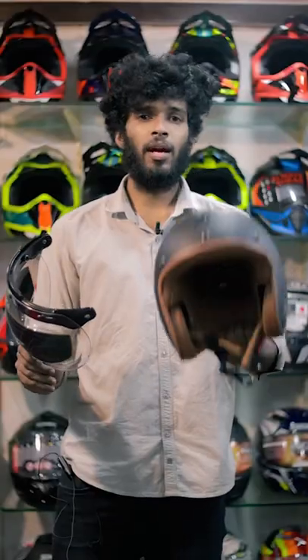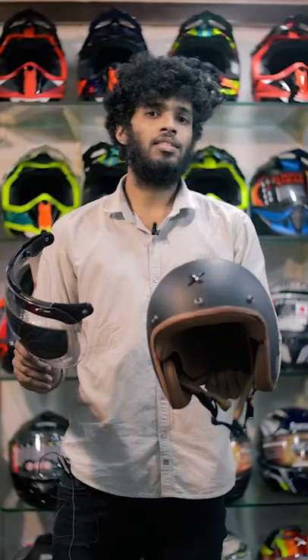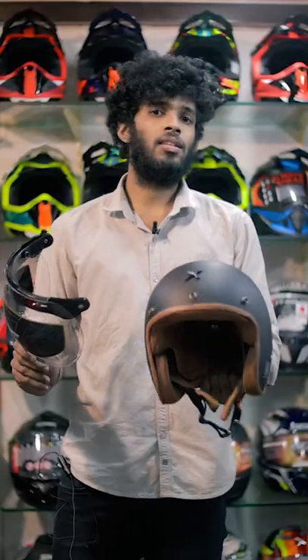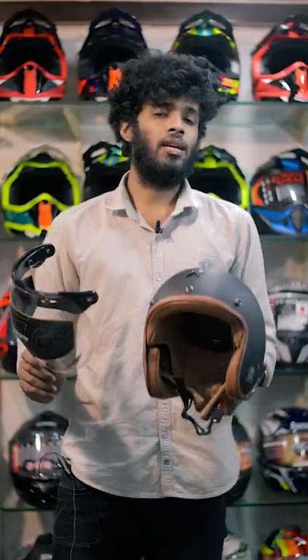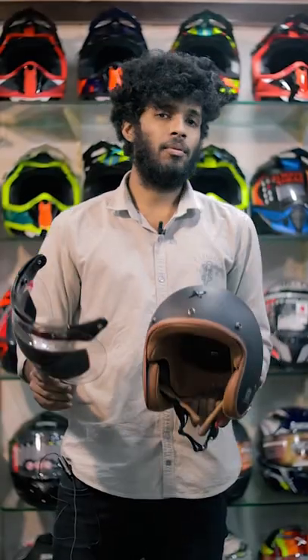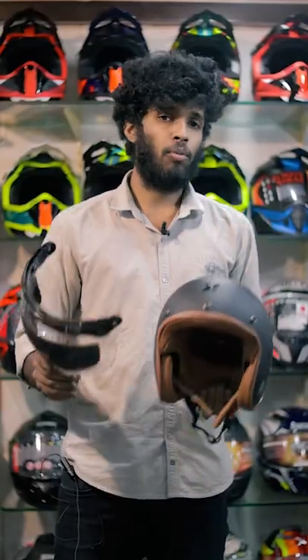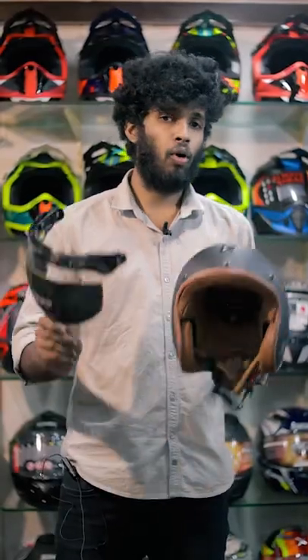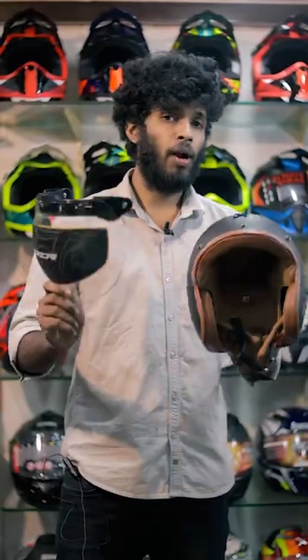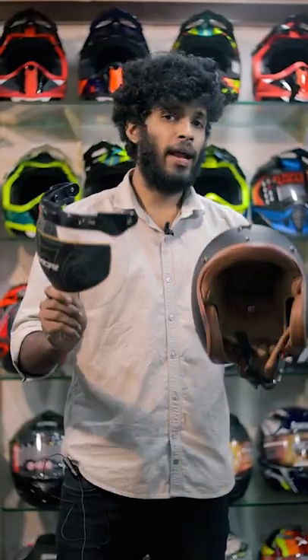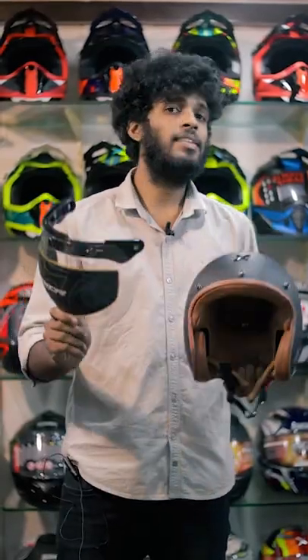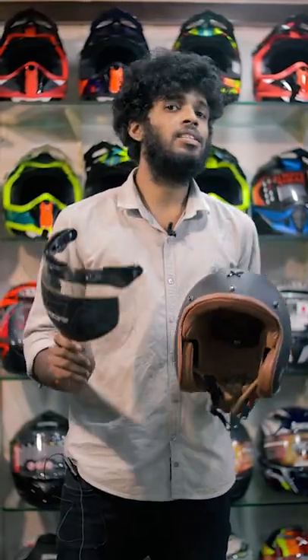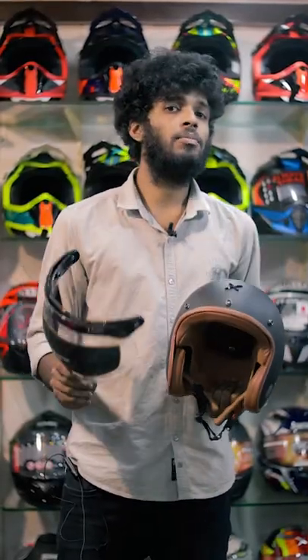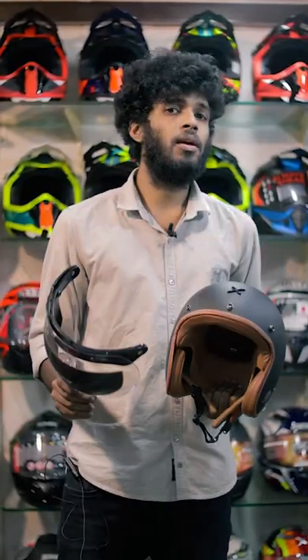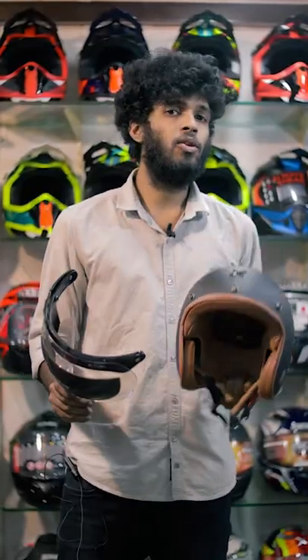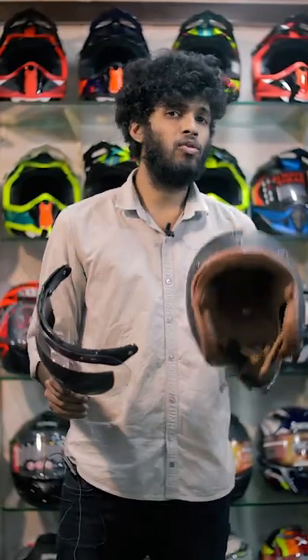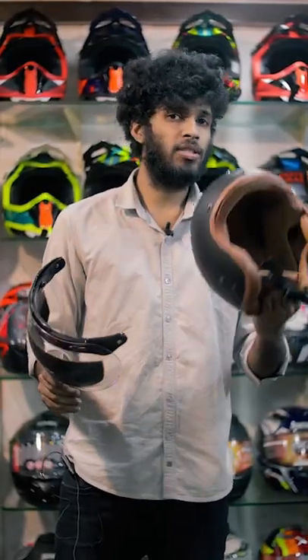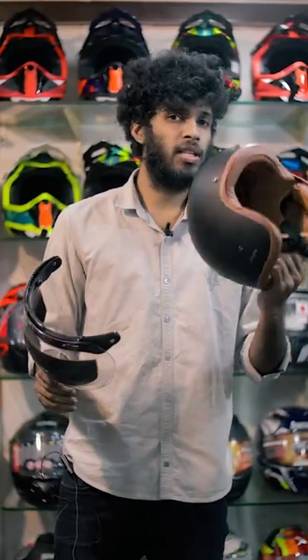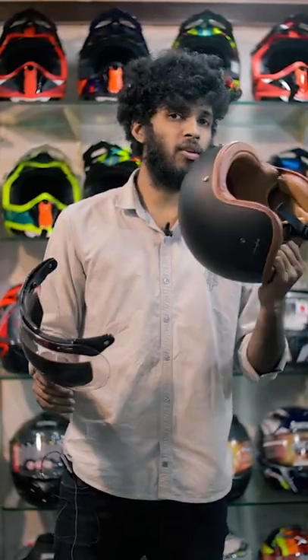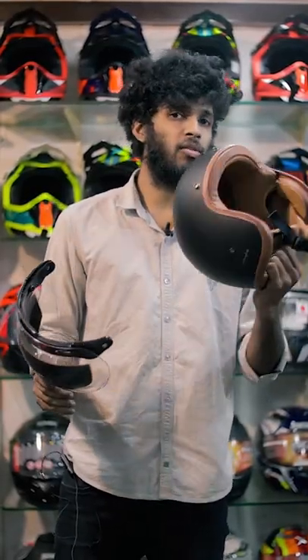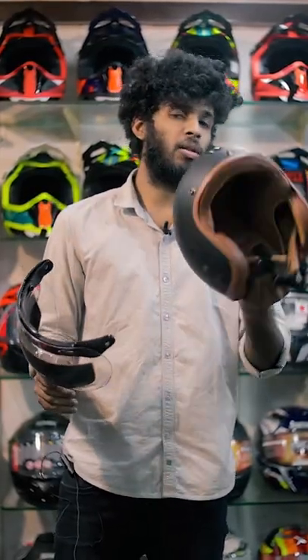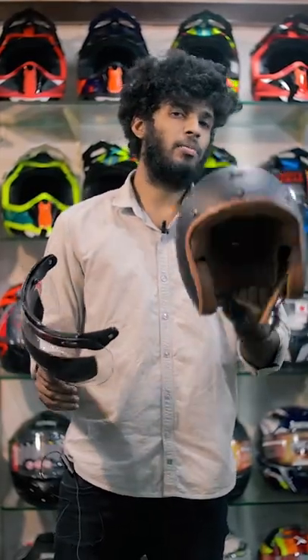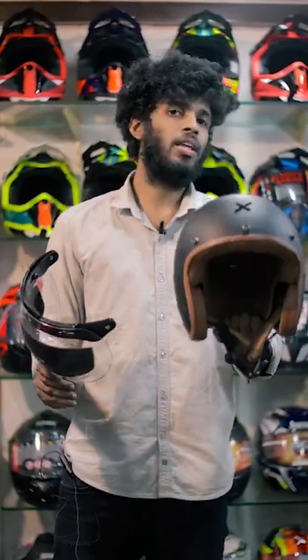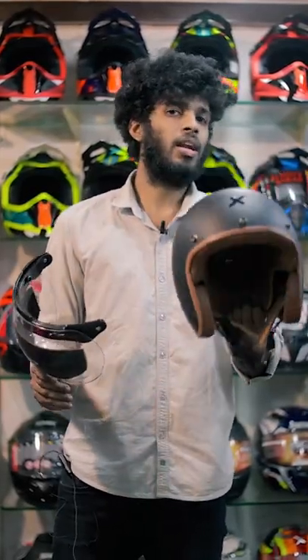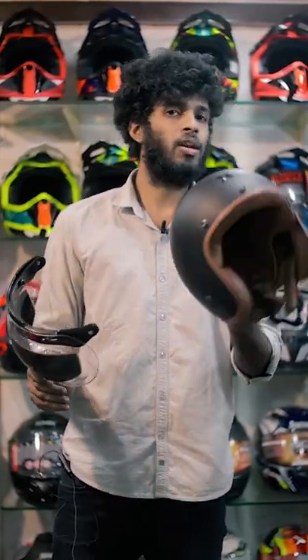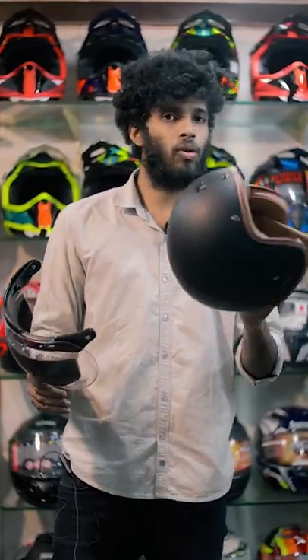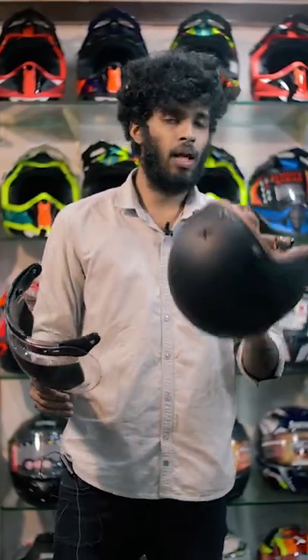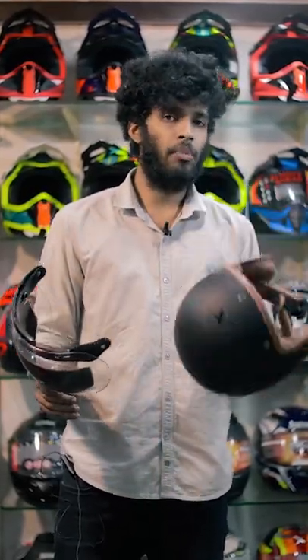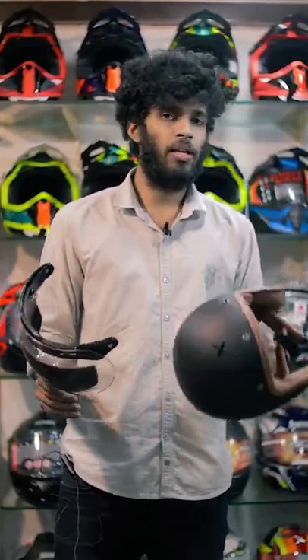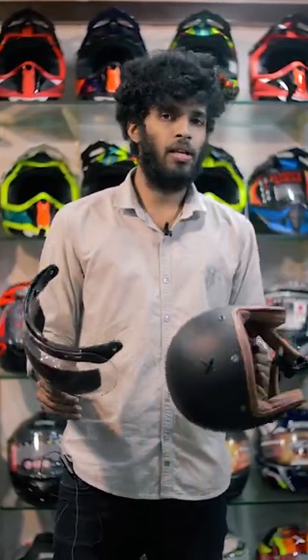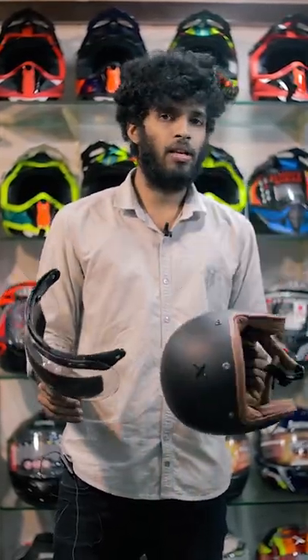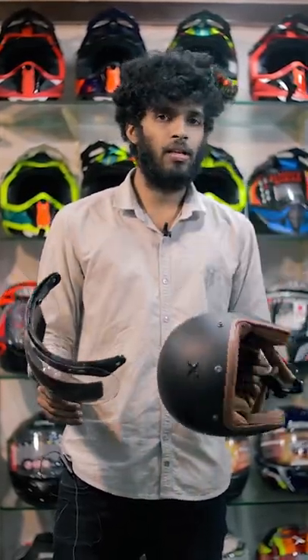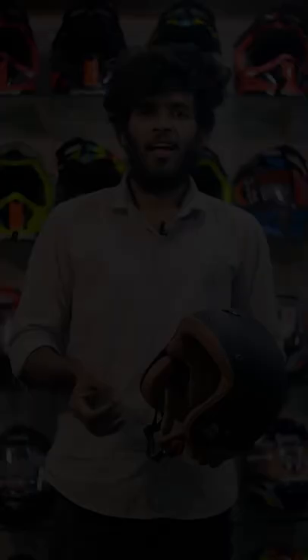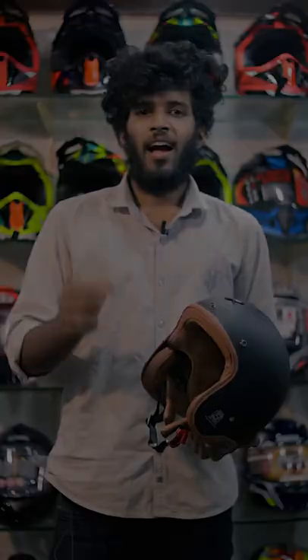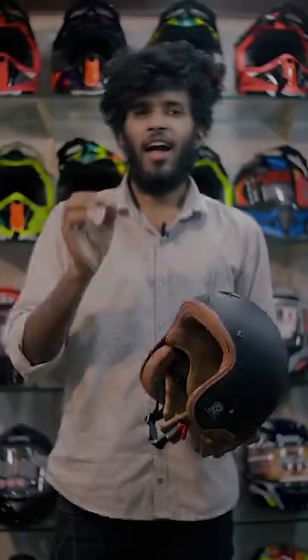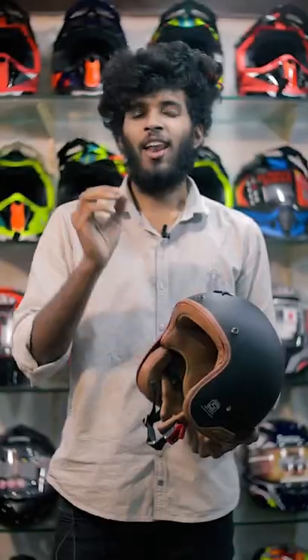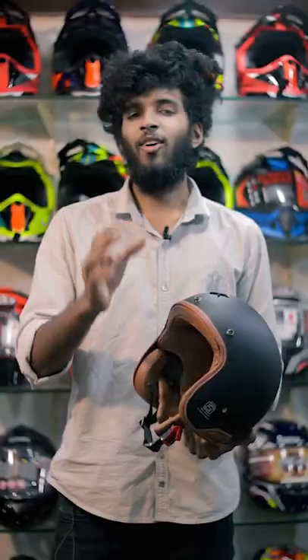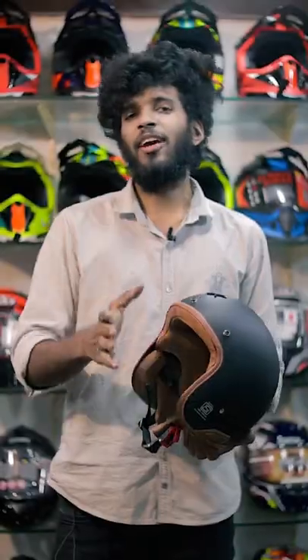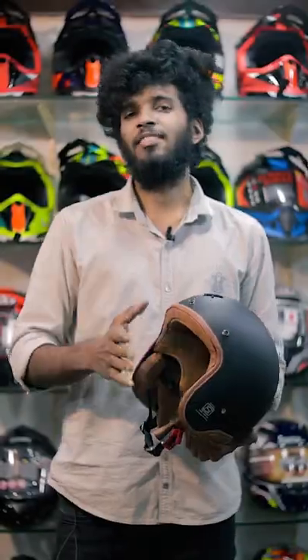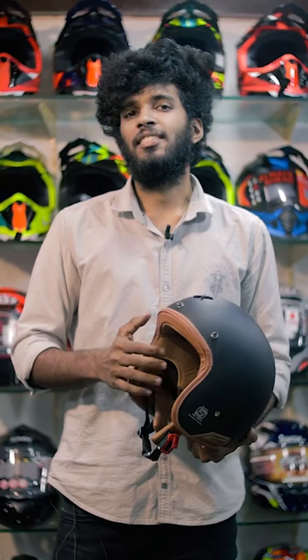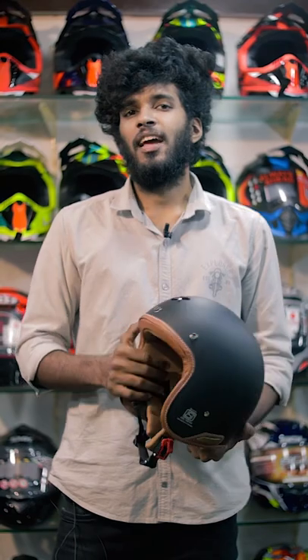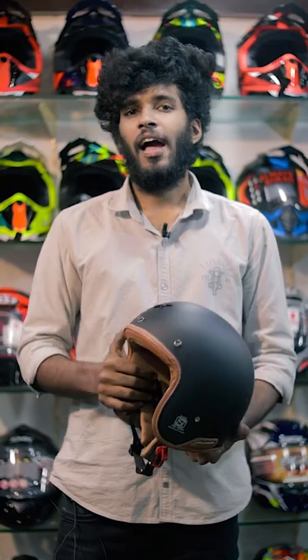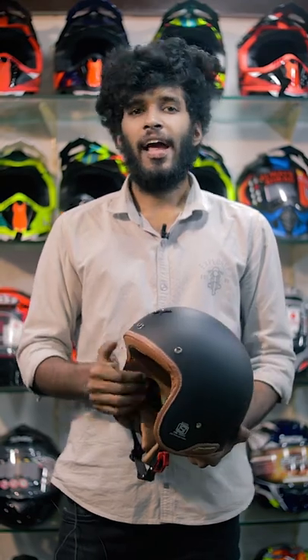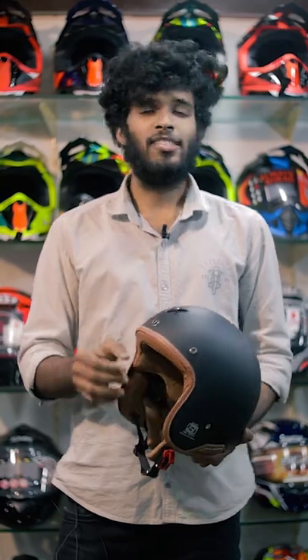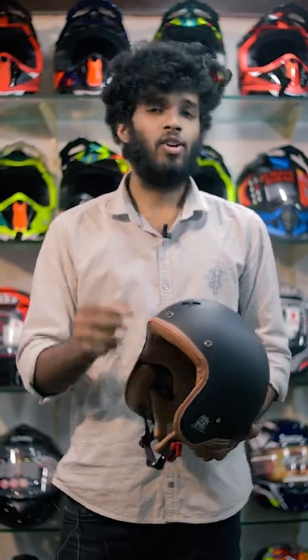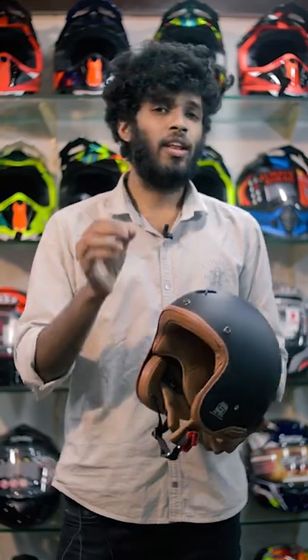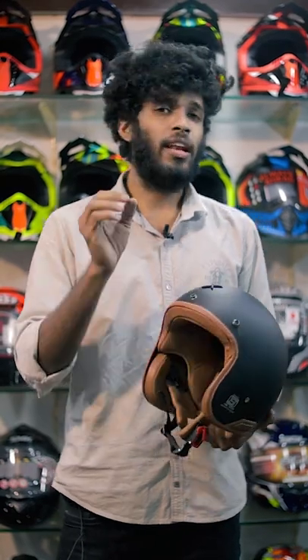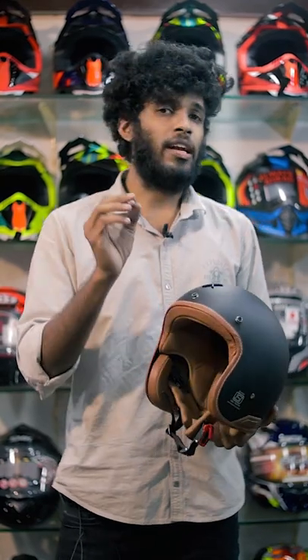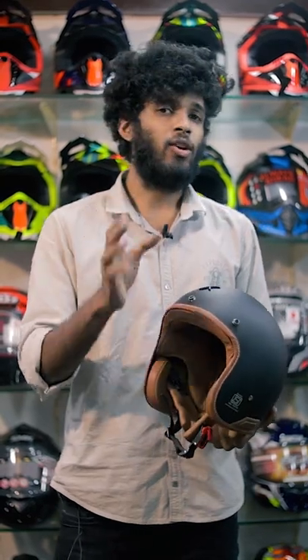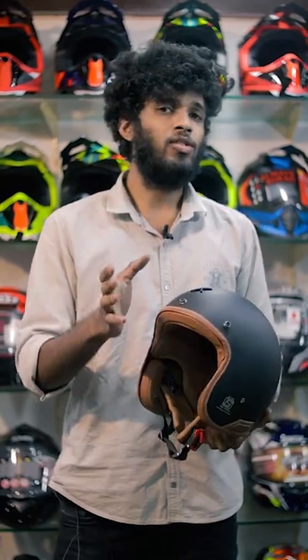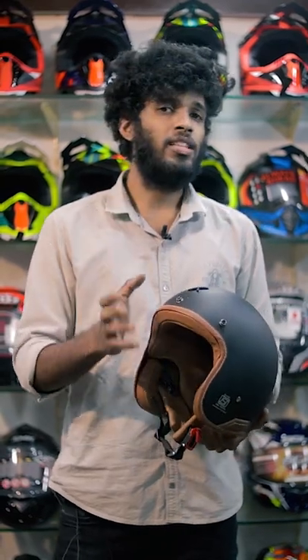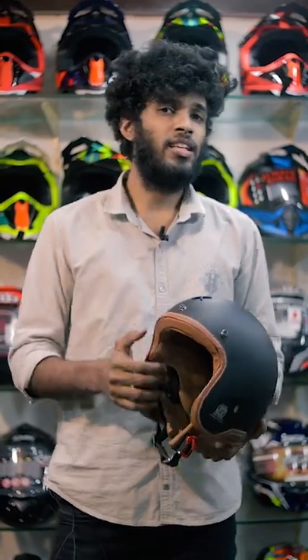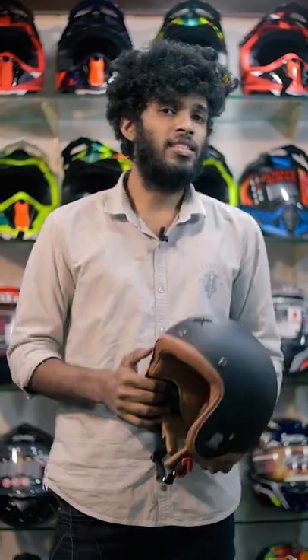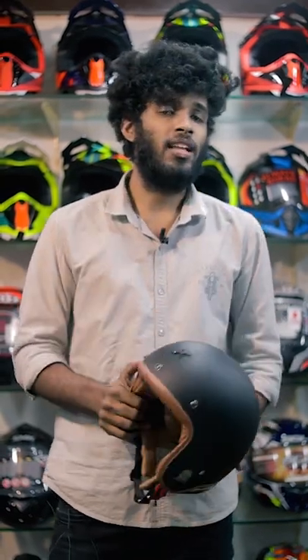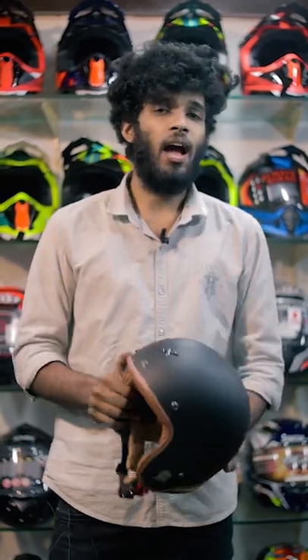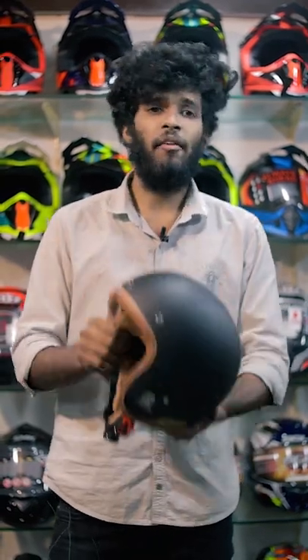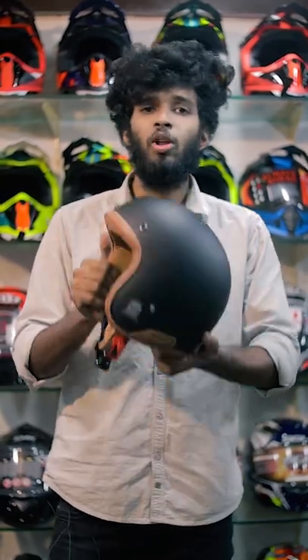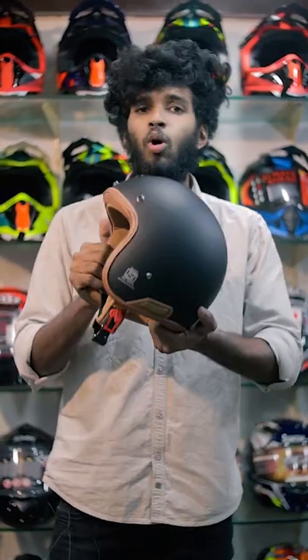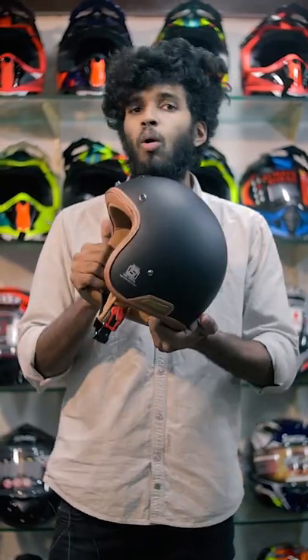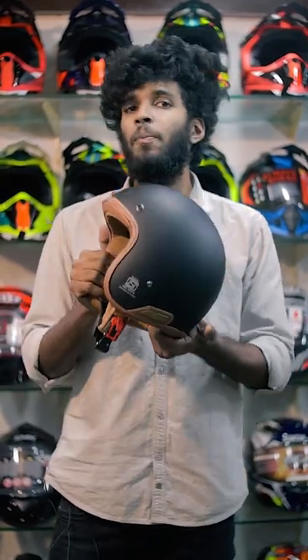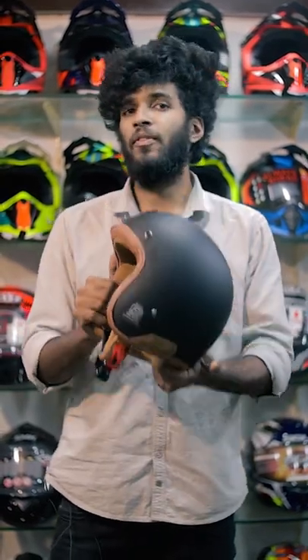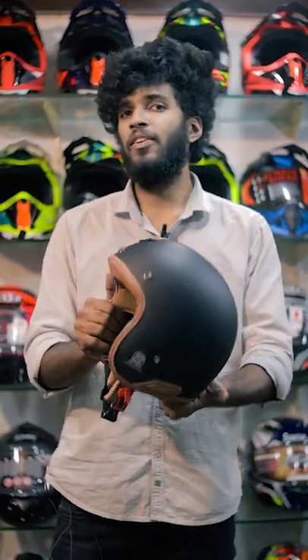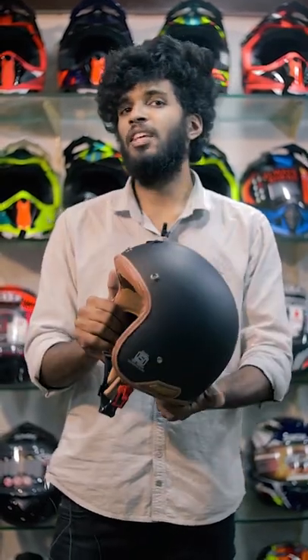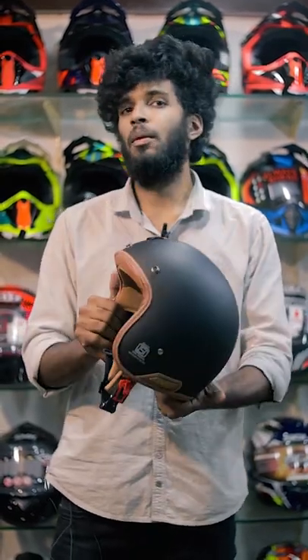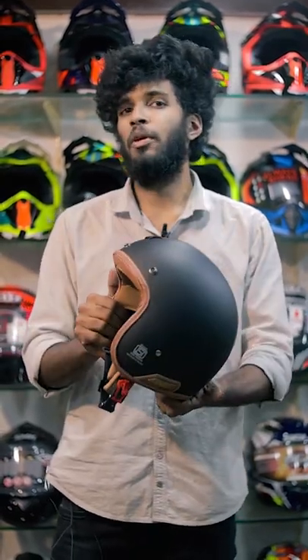What is this Retro Helmet? Hello guys! In the AXON Retro Series, there is an open face helmet.